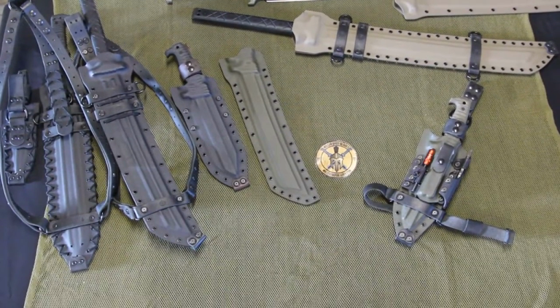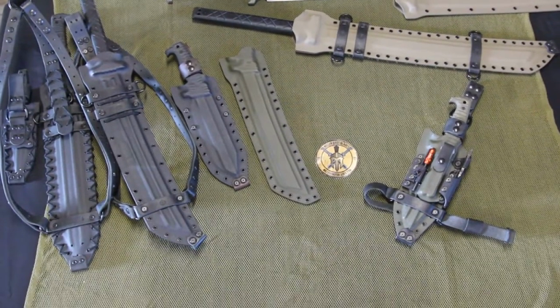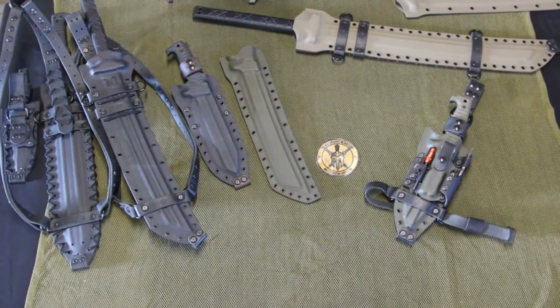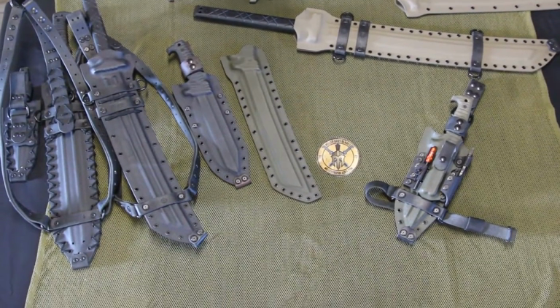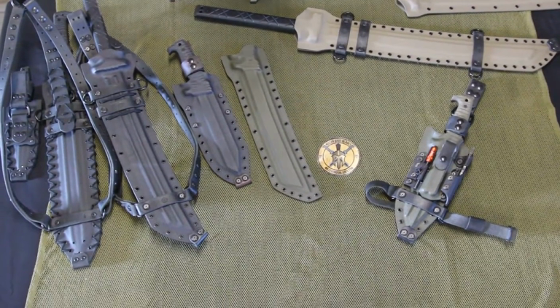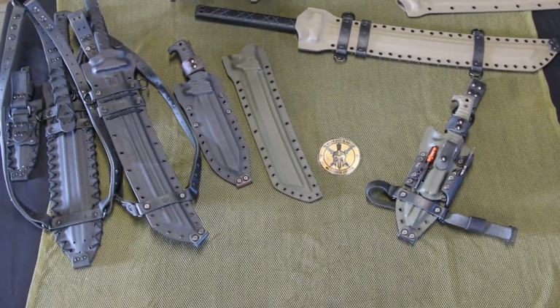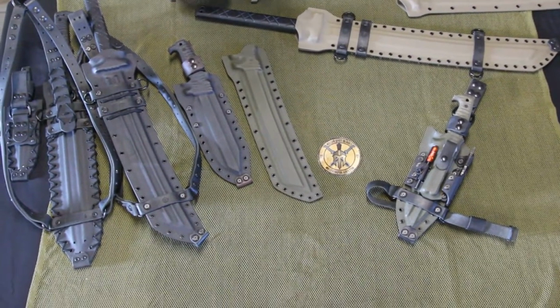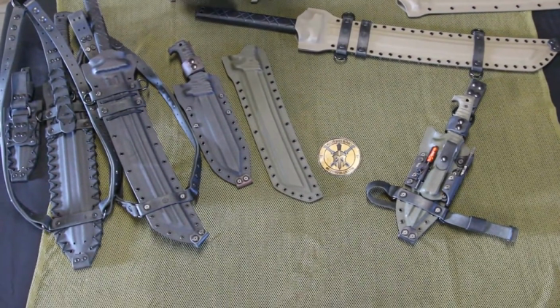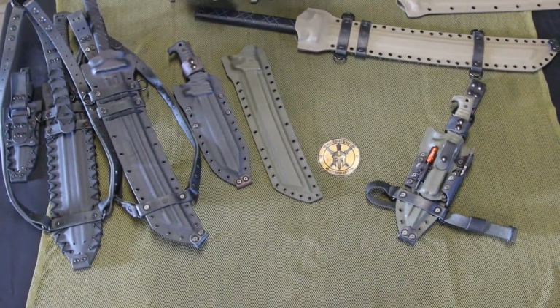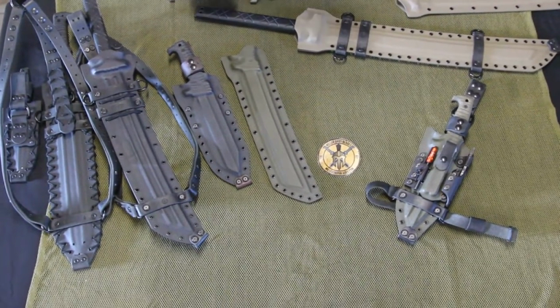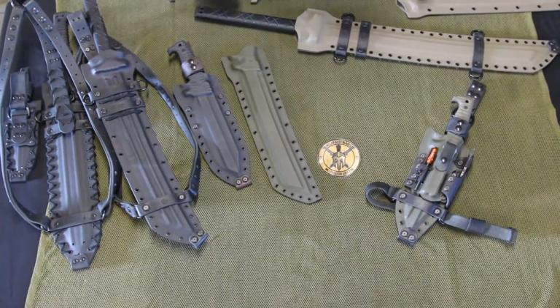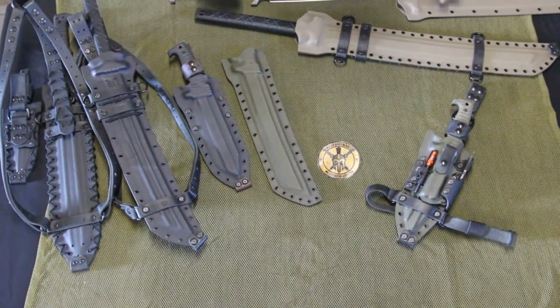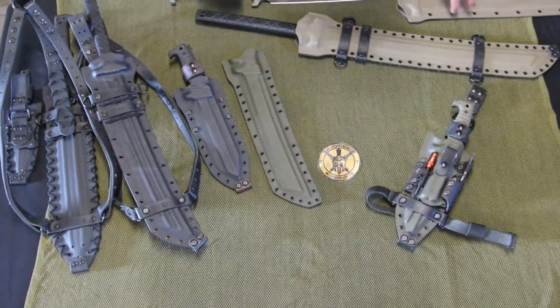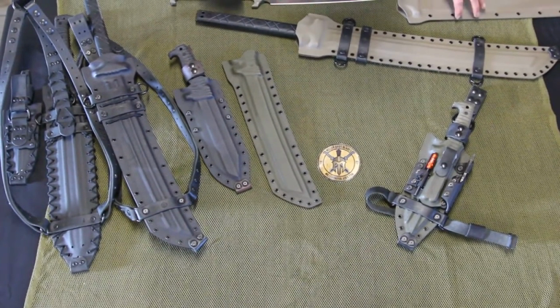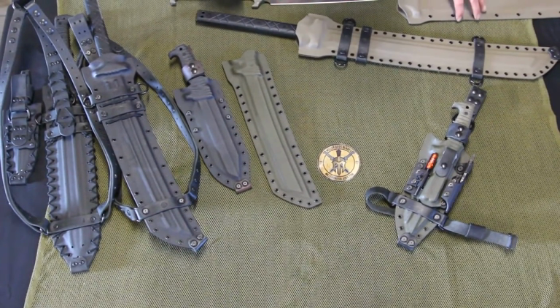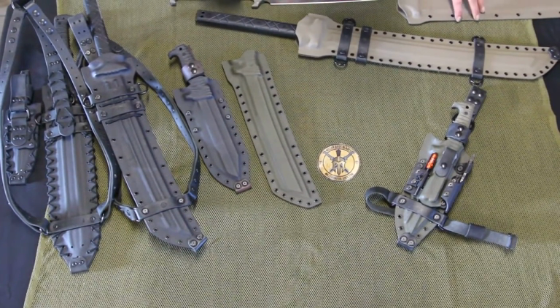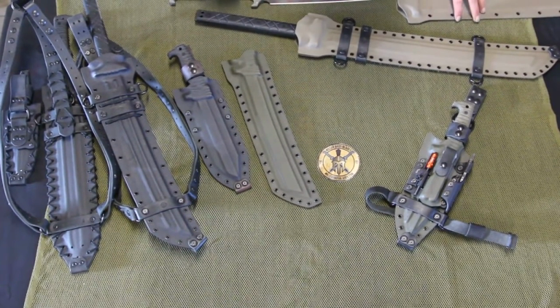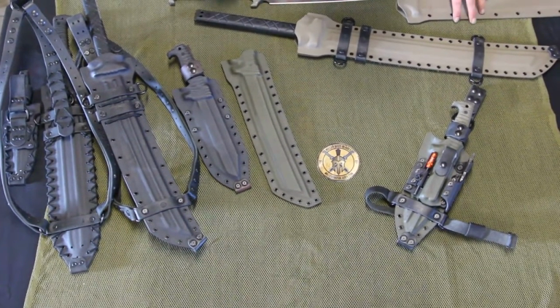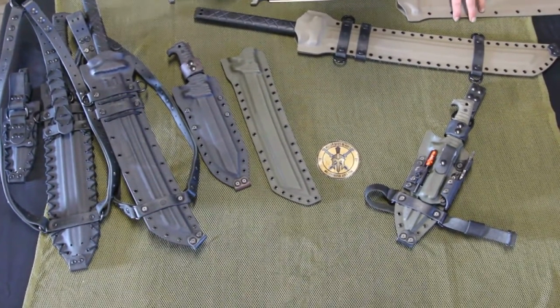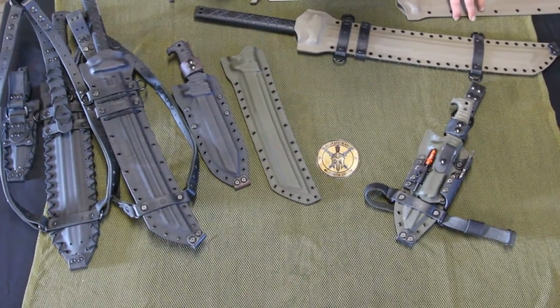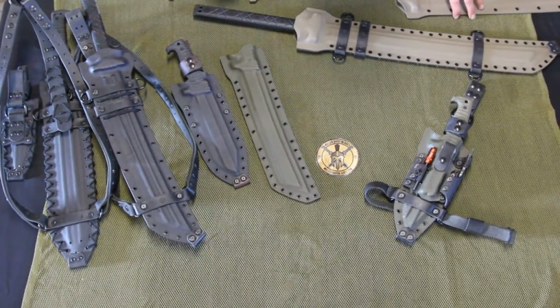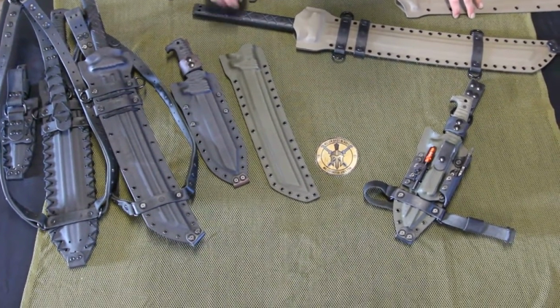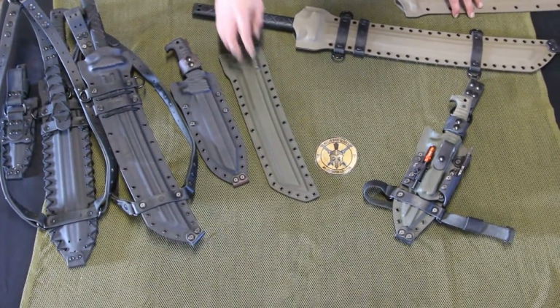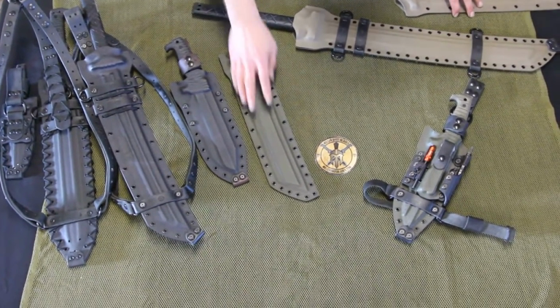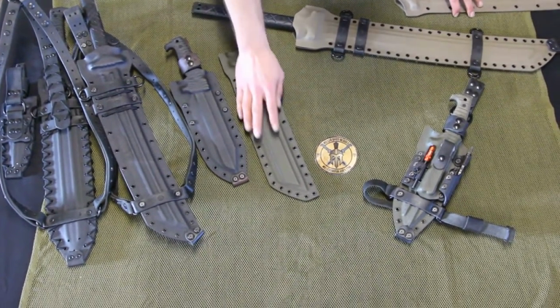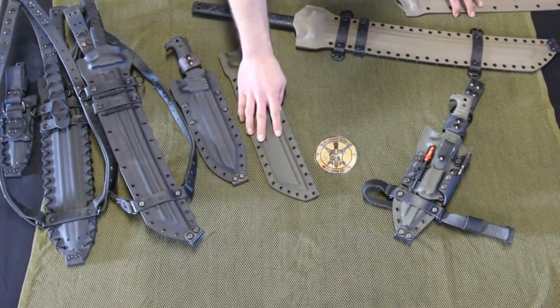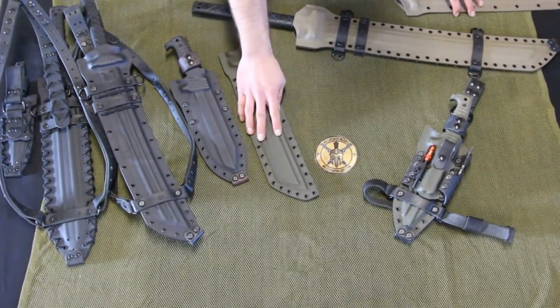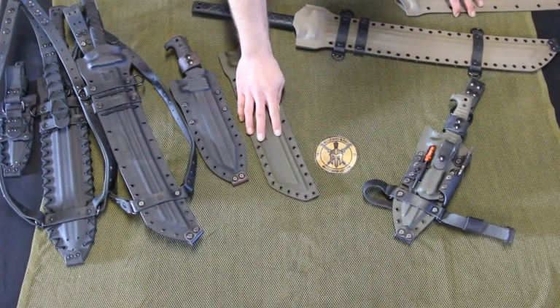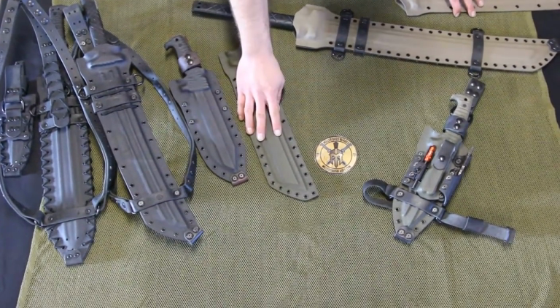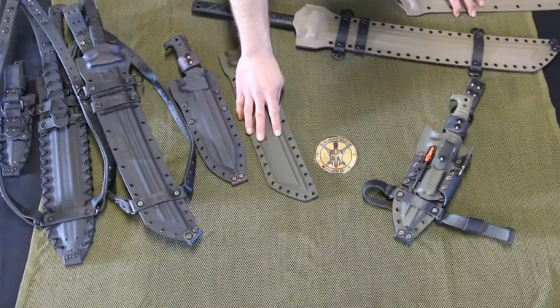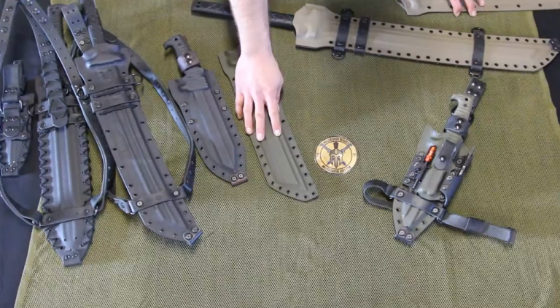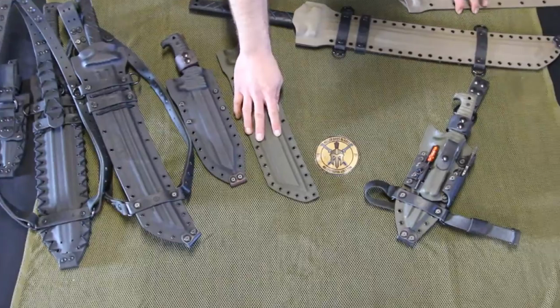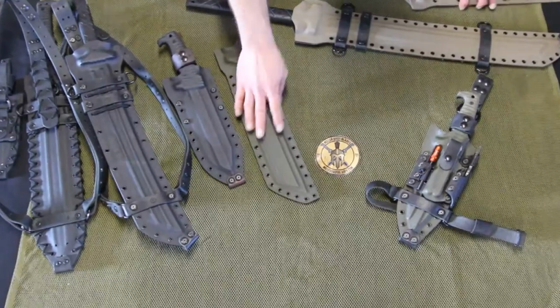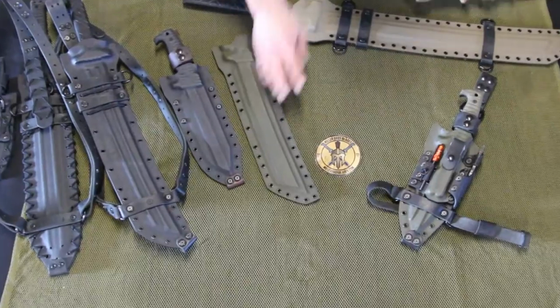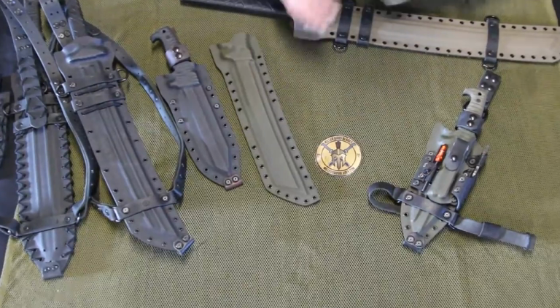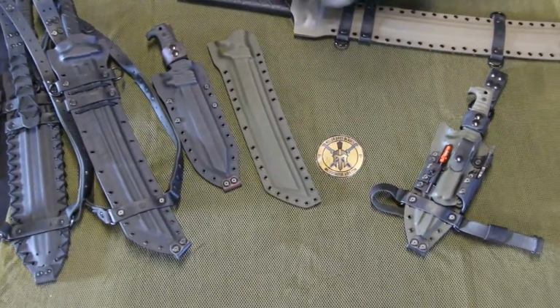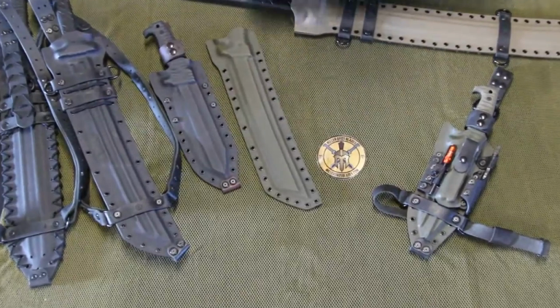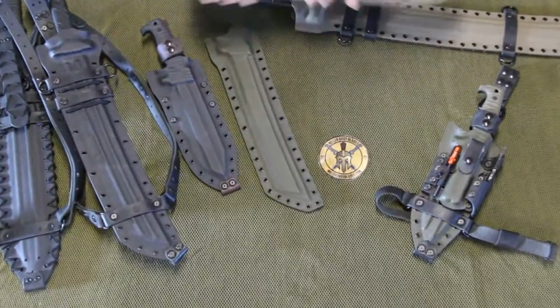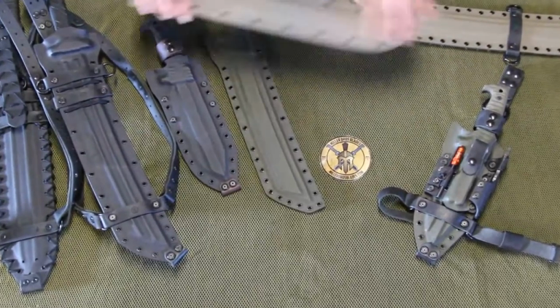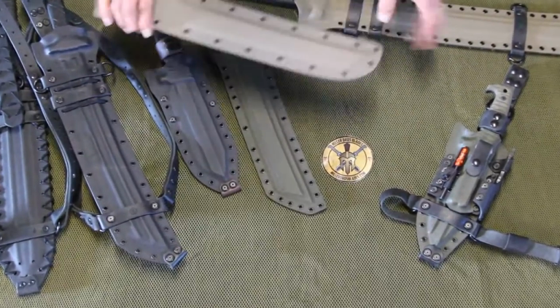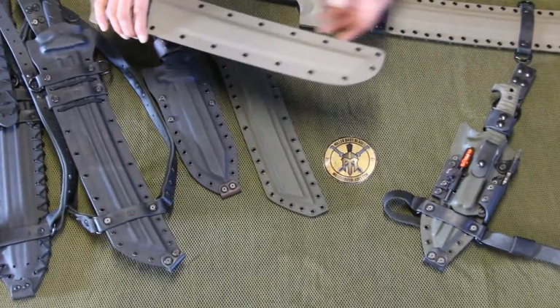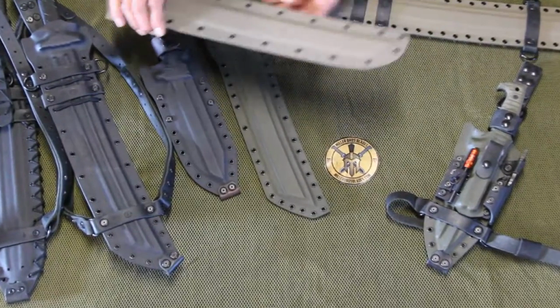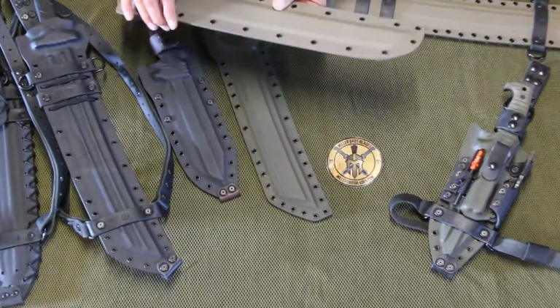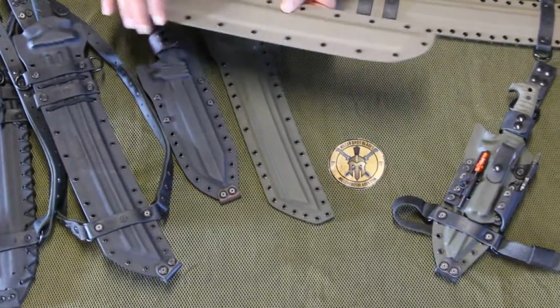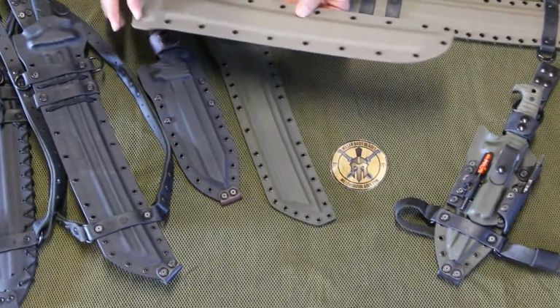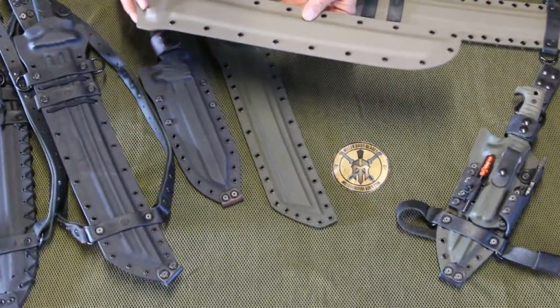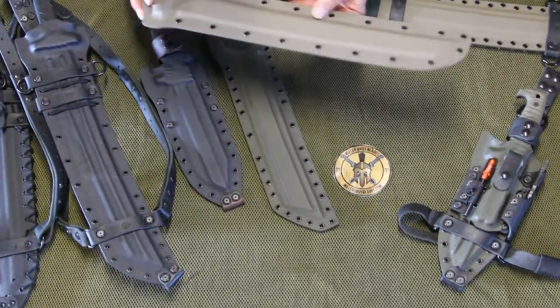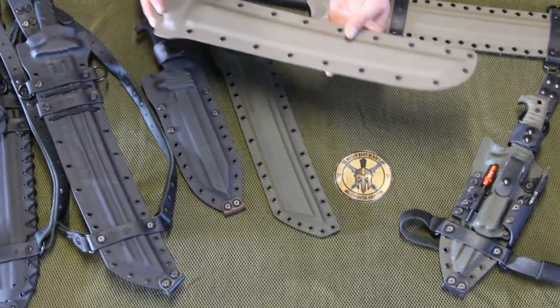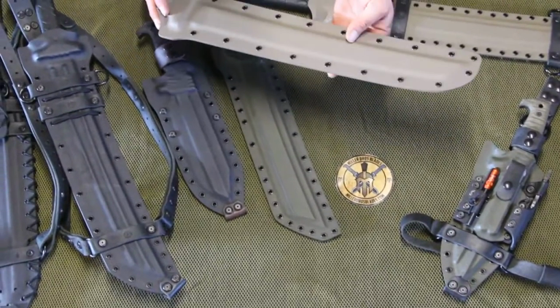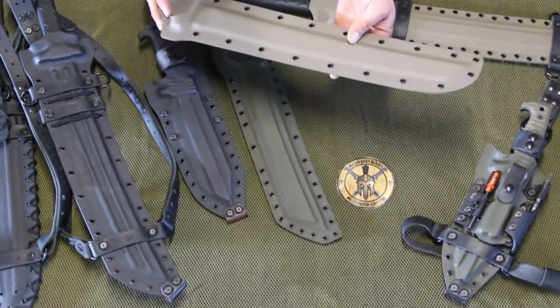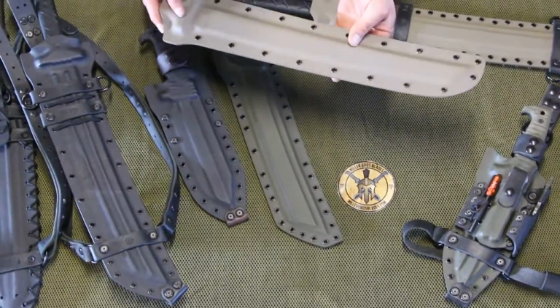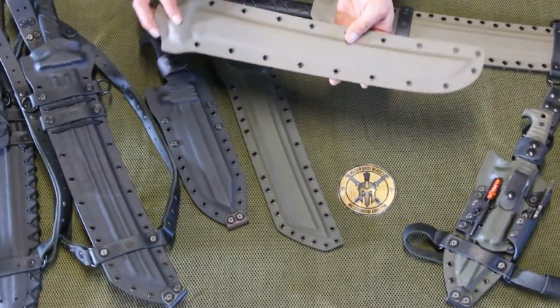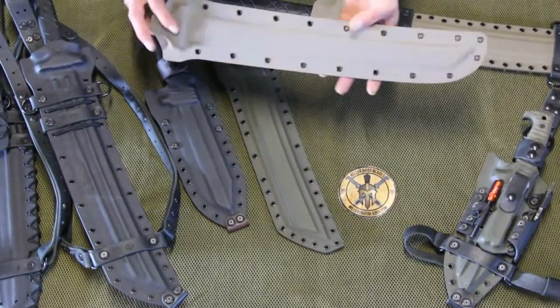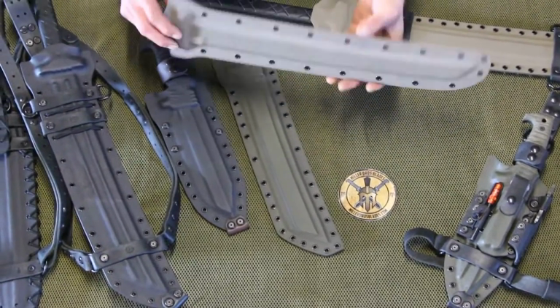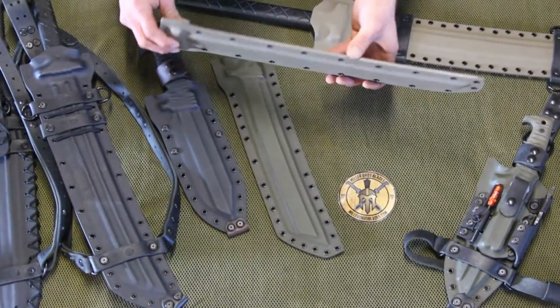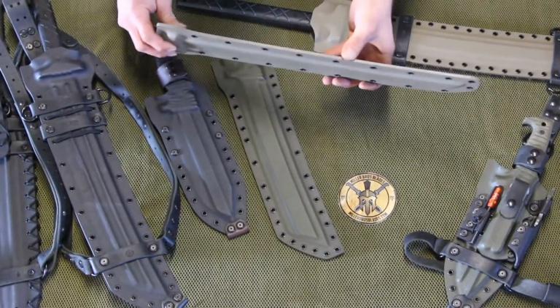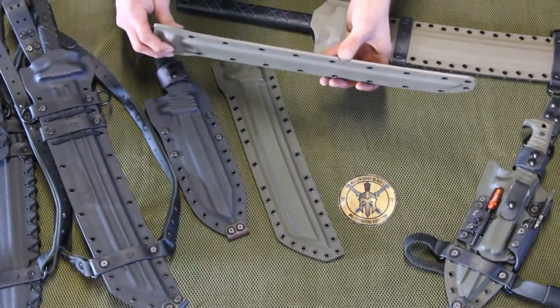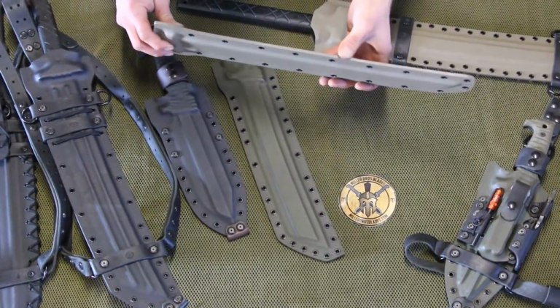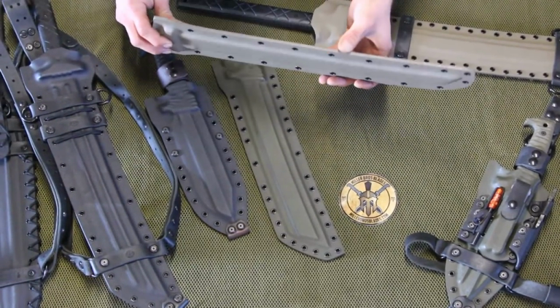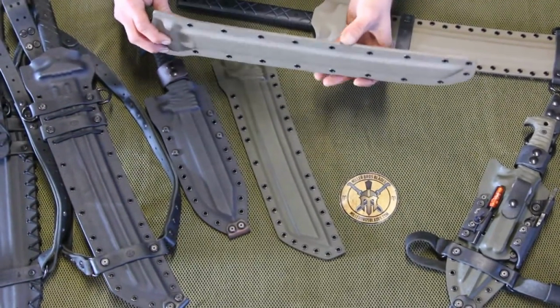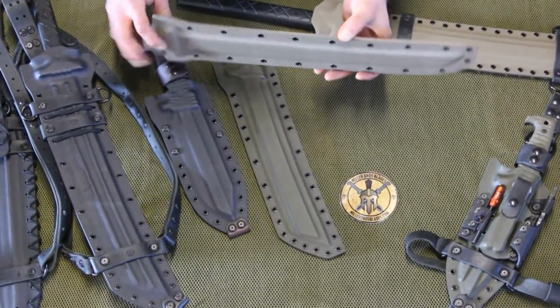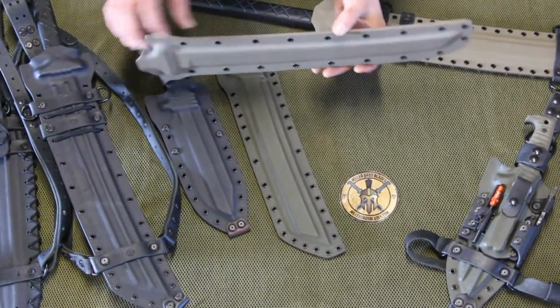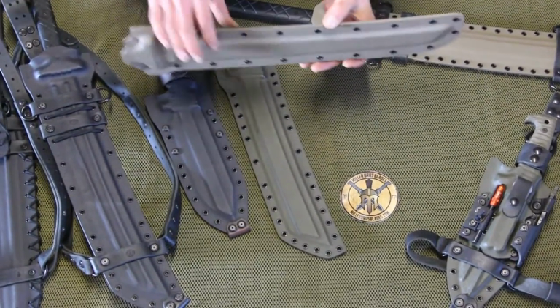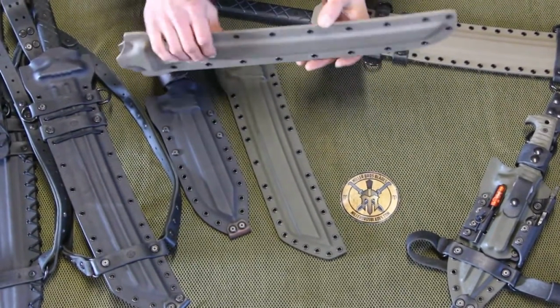Hey, welcome to Middle Brothers Blades. We're here to tell you about our rigid sheath design. We make our sheath — this is a standard sheath — out of 09-3 Kydex.